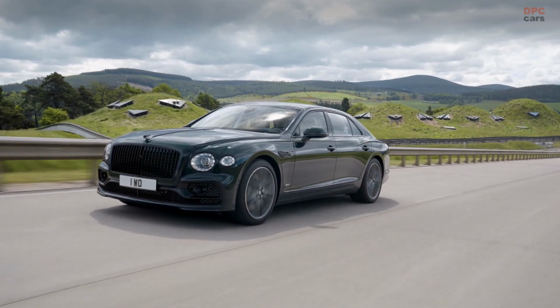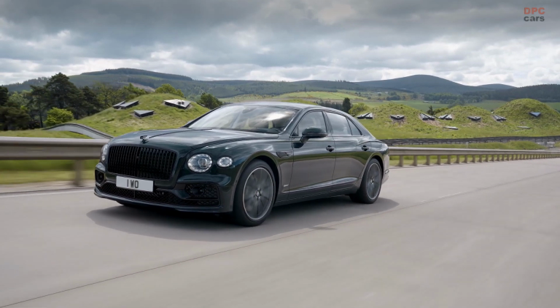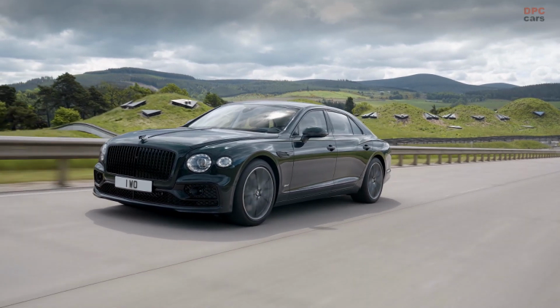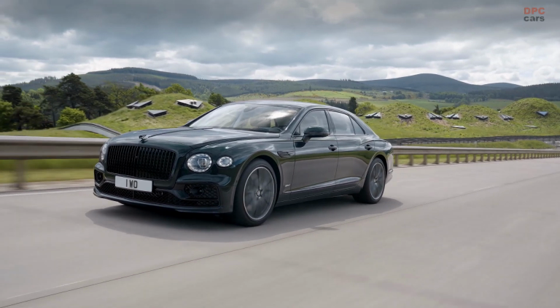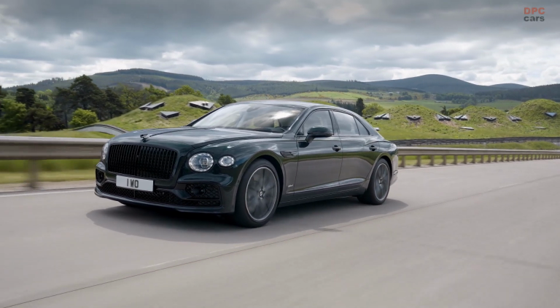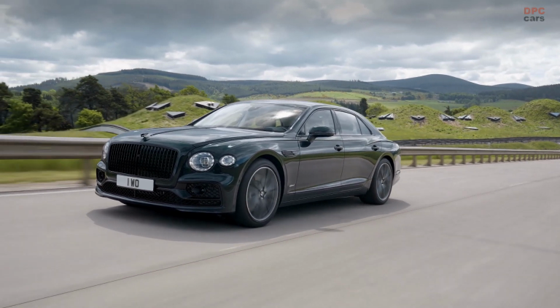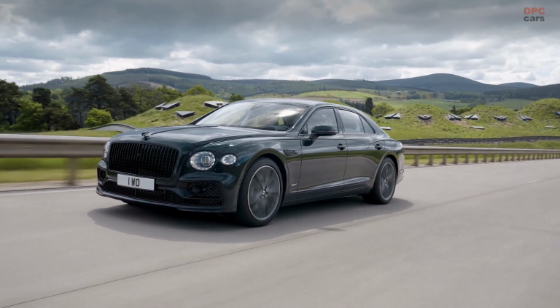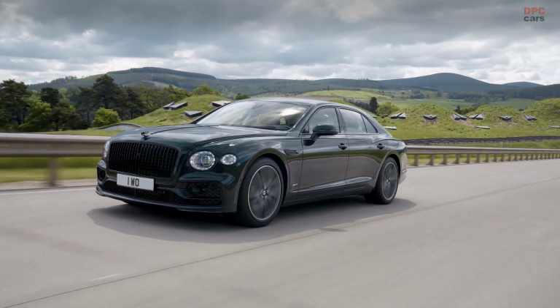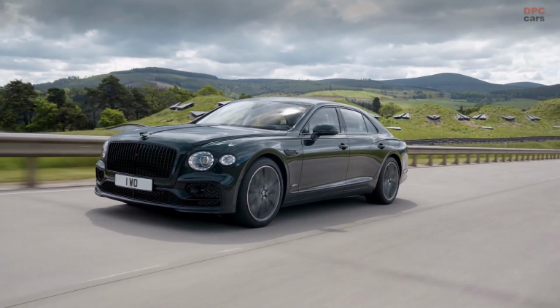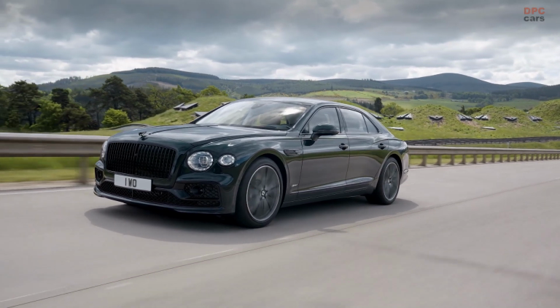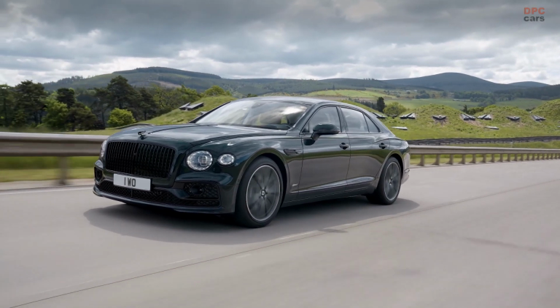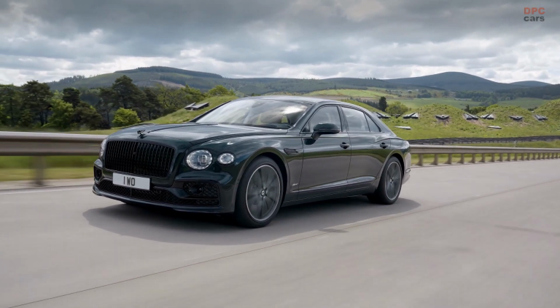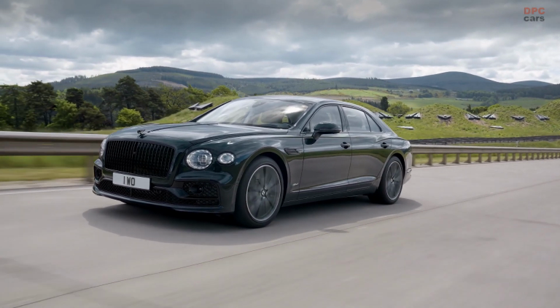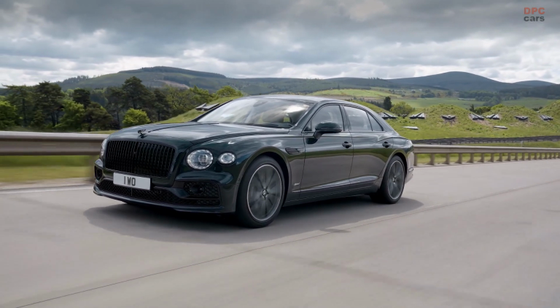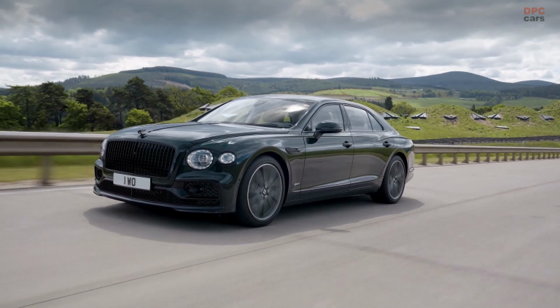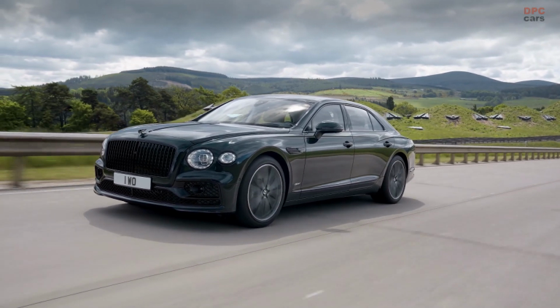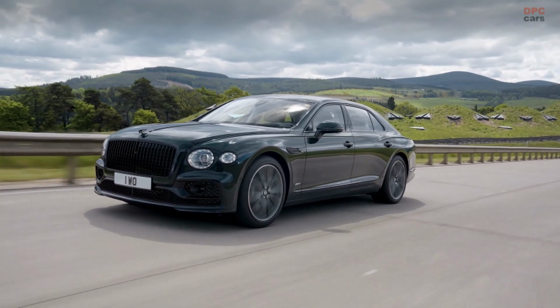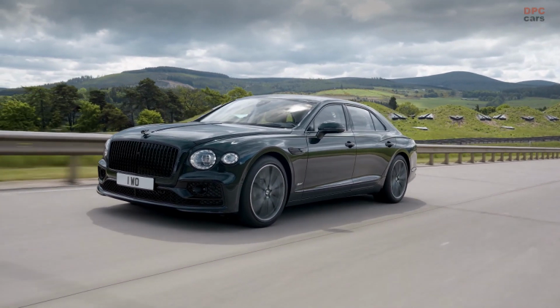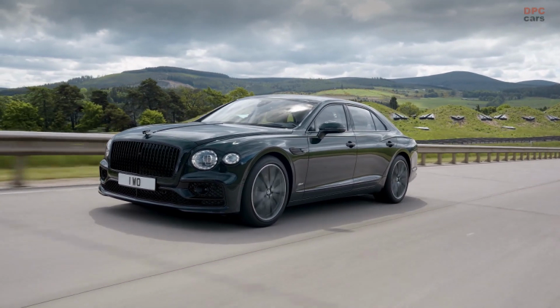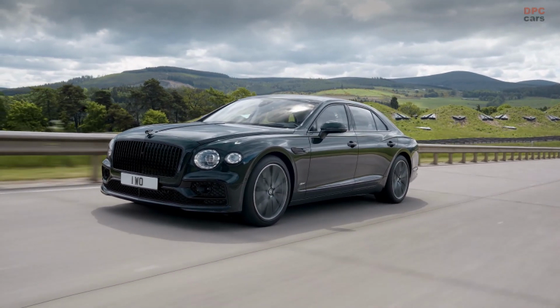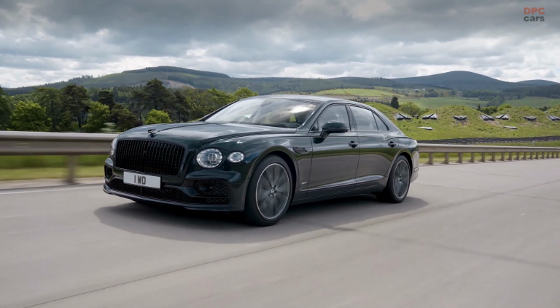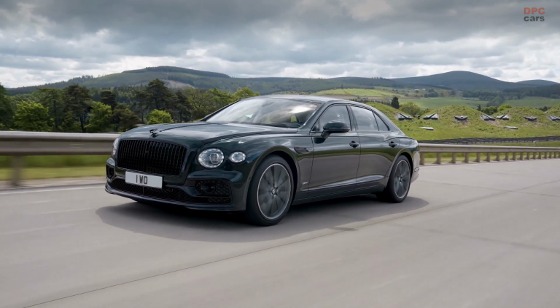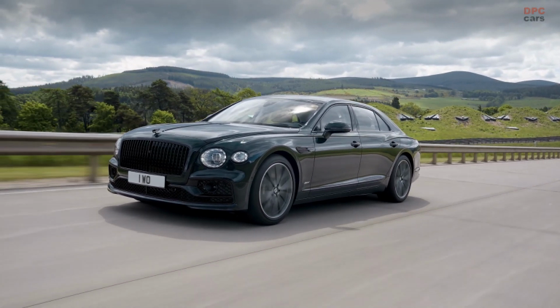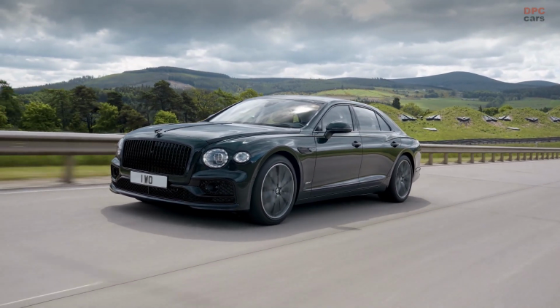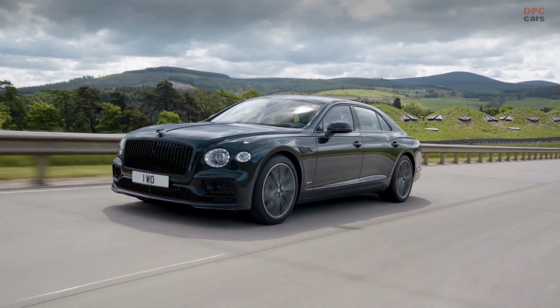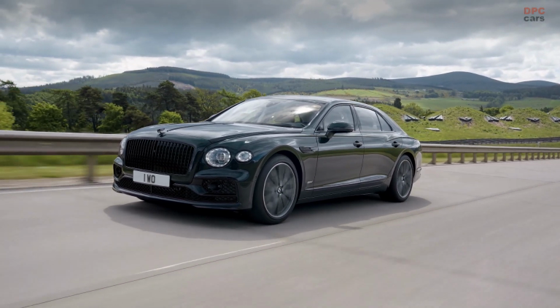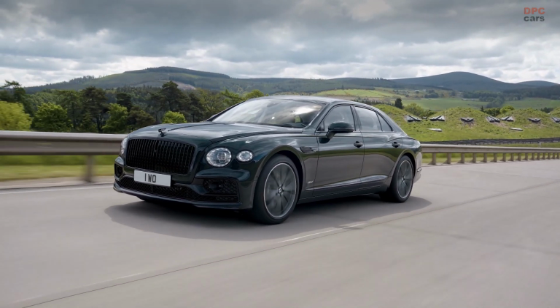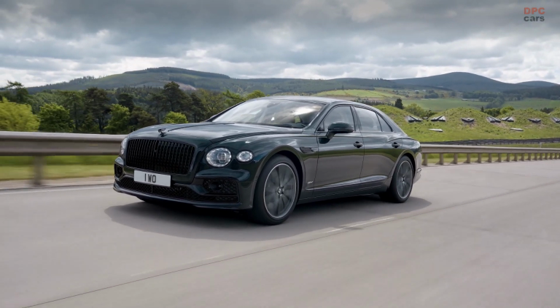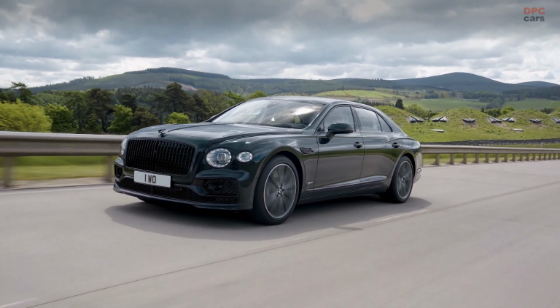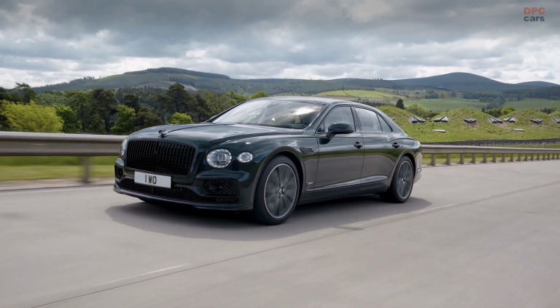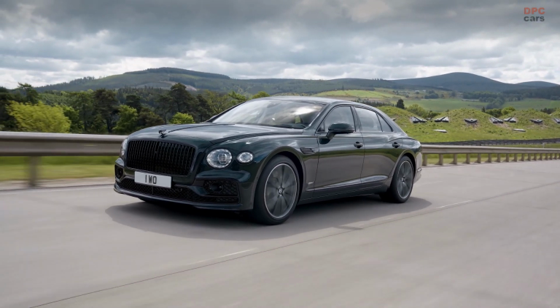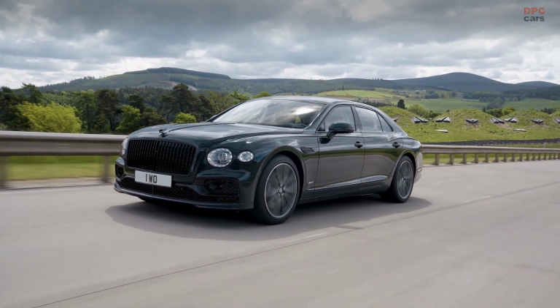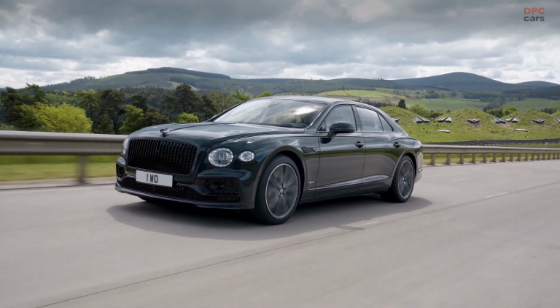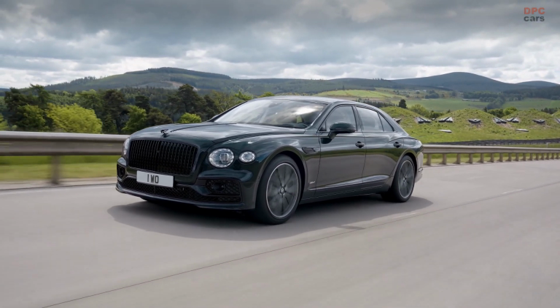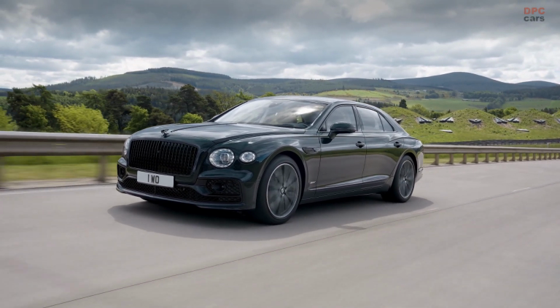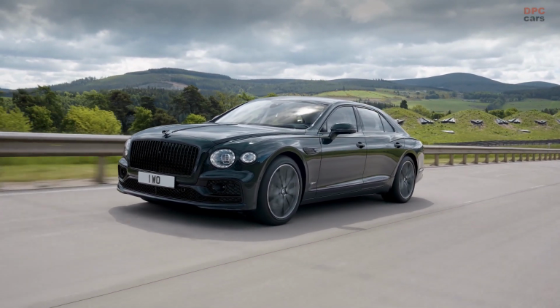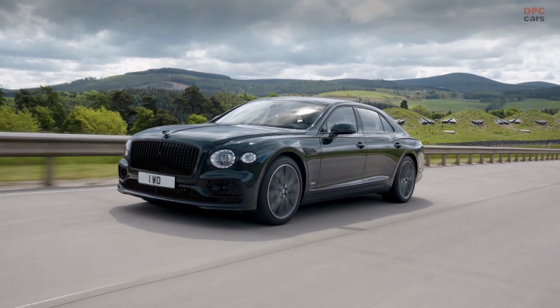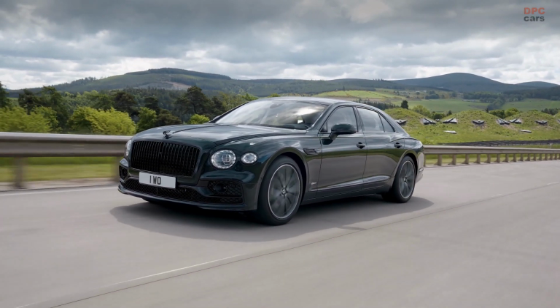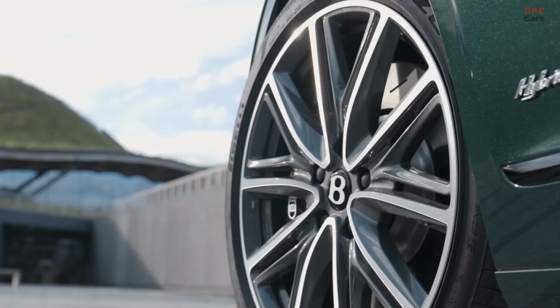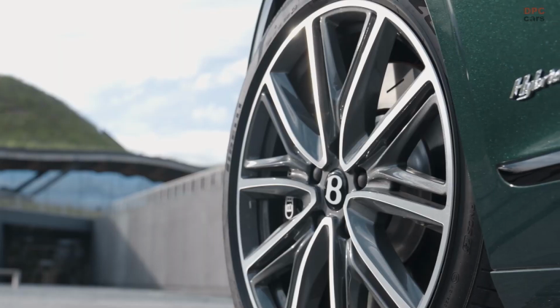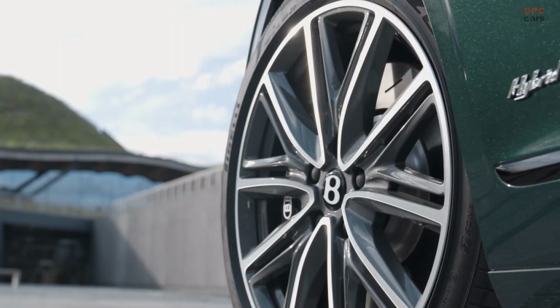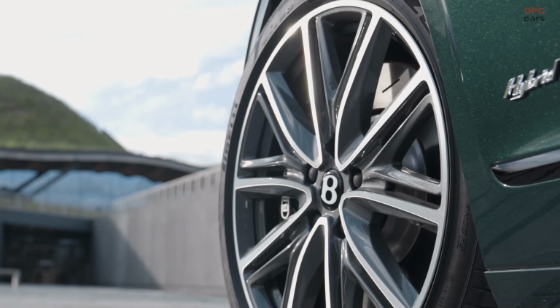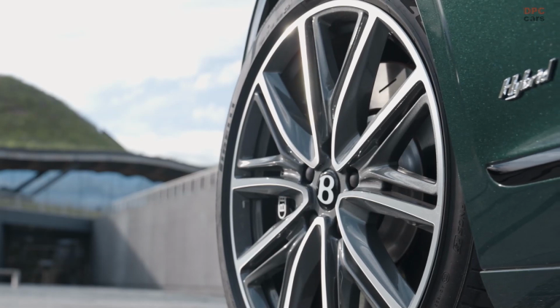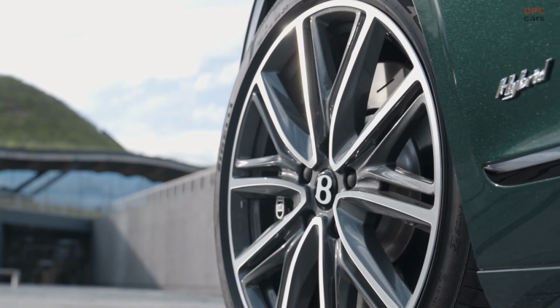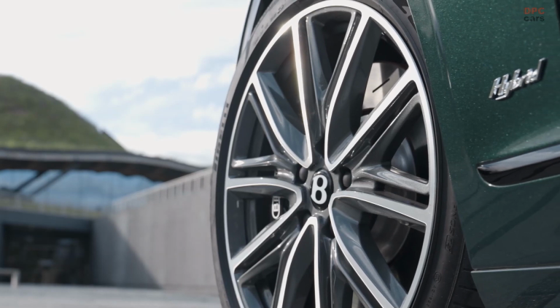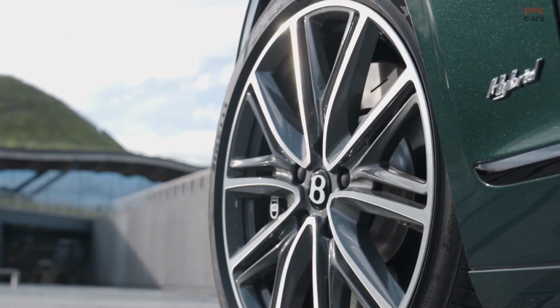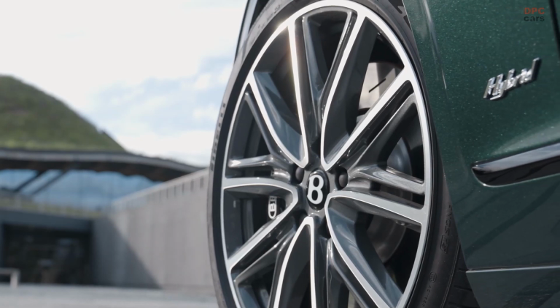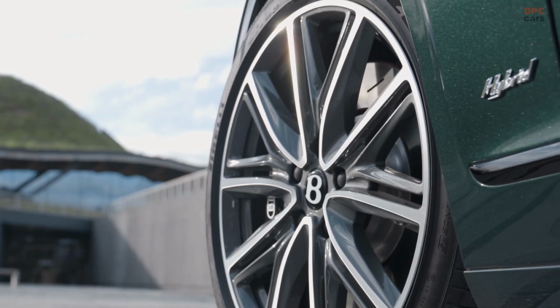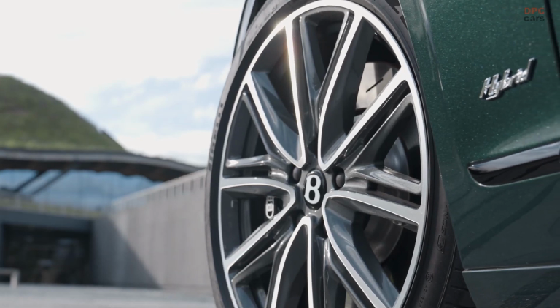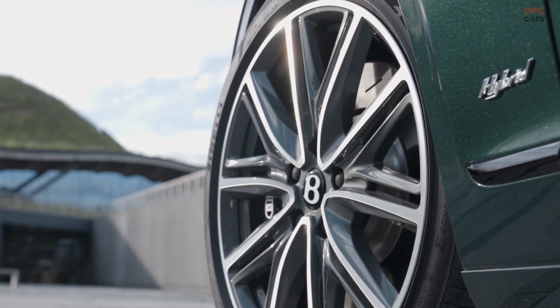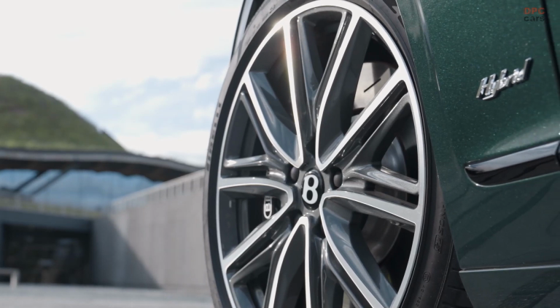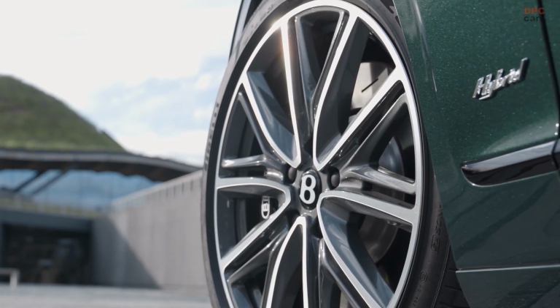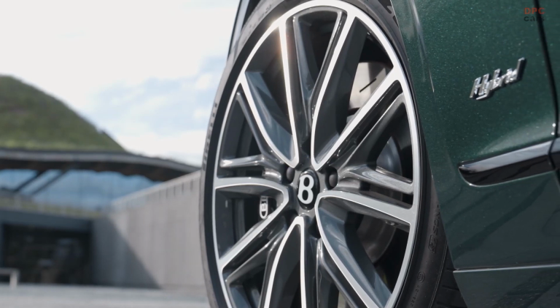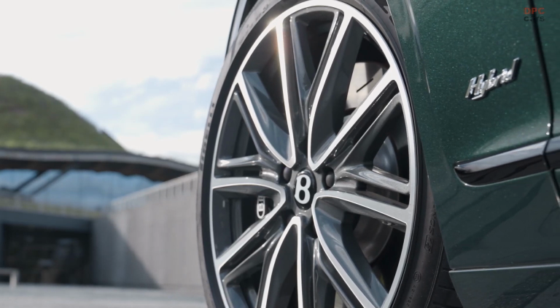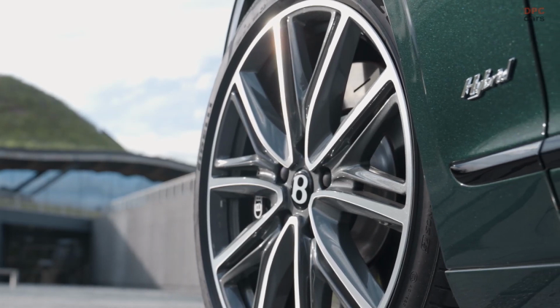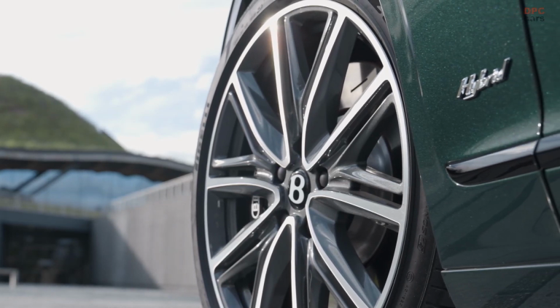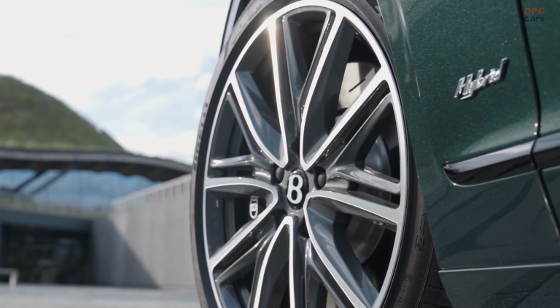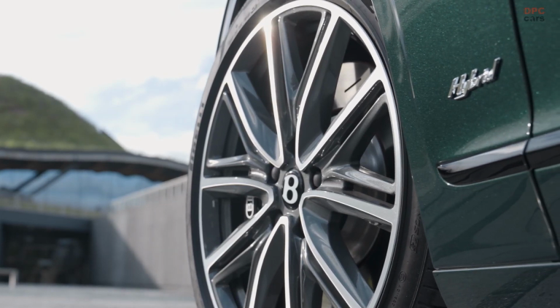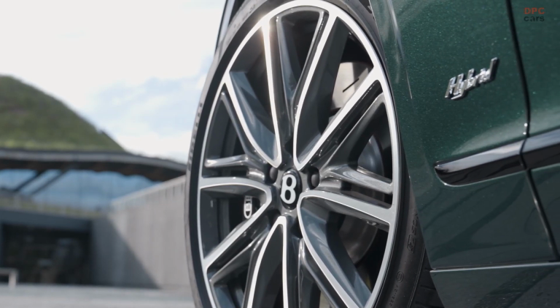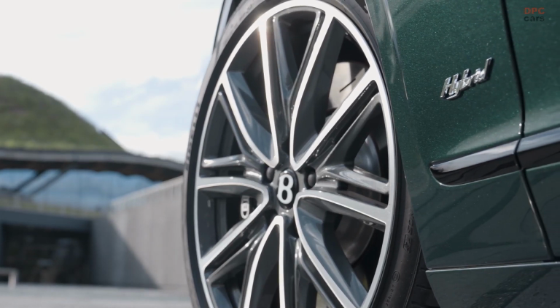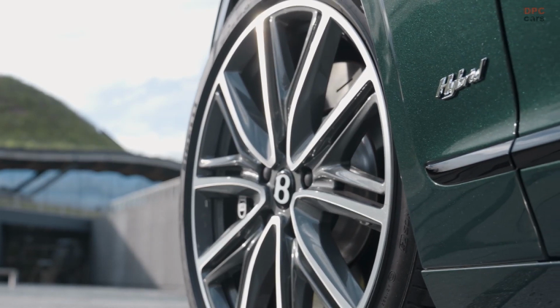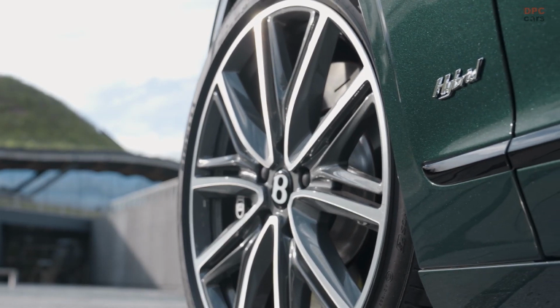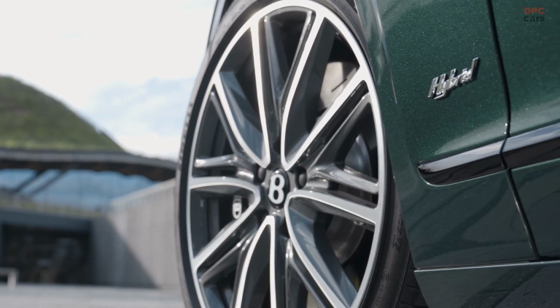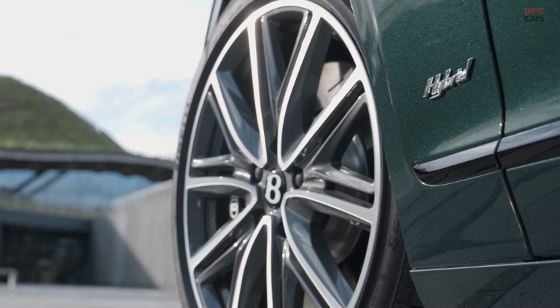Bentley Flying Spur goes hybrid with 536 horsepower and a 355-mile driving range.